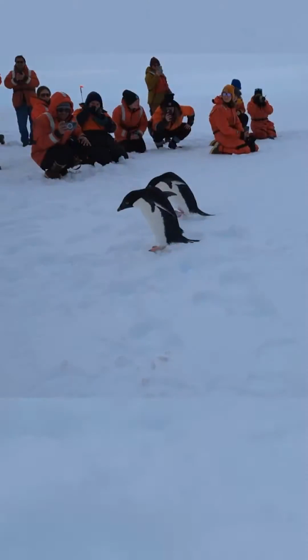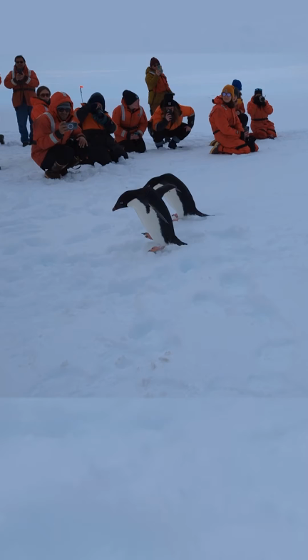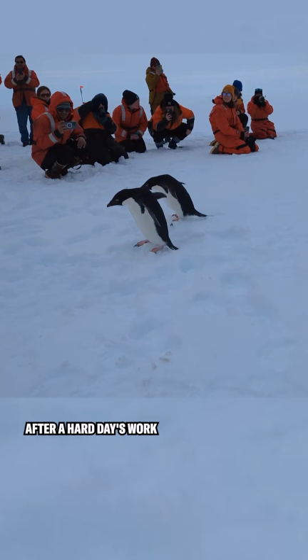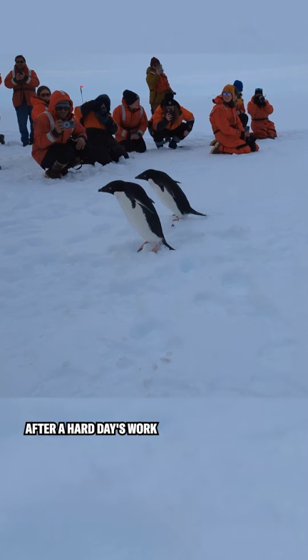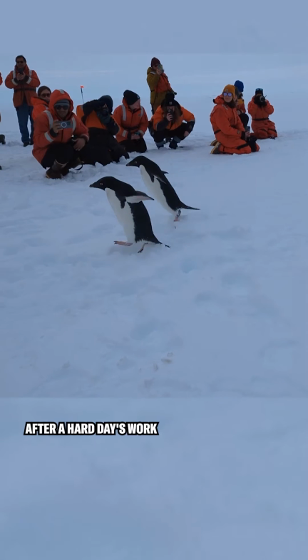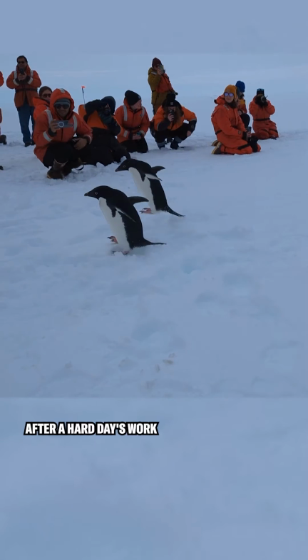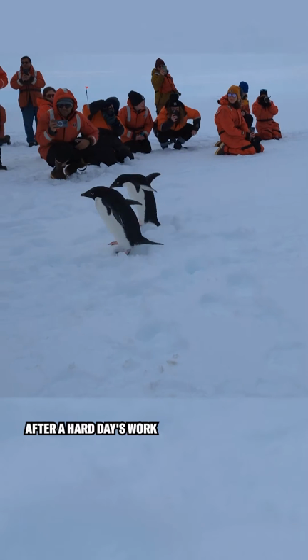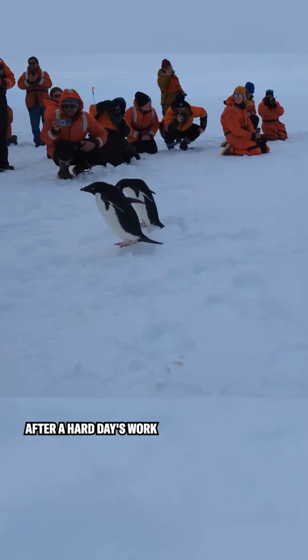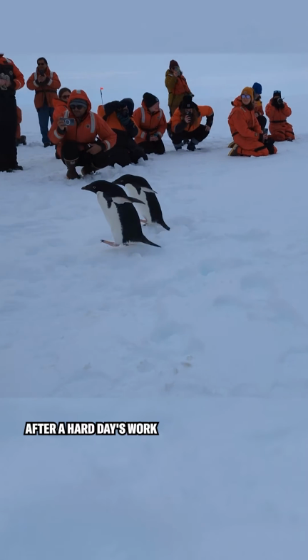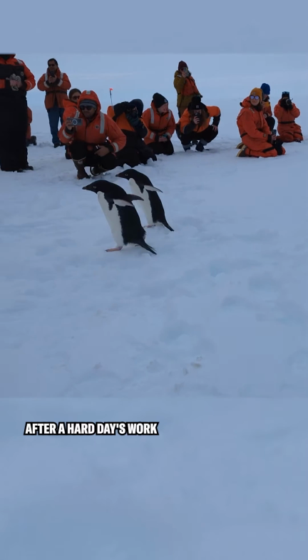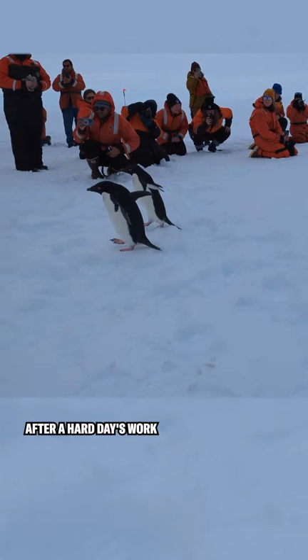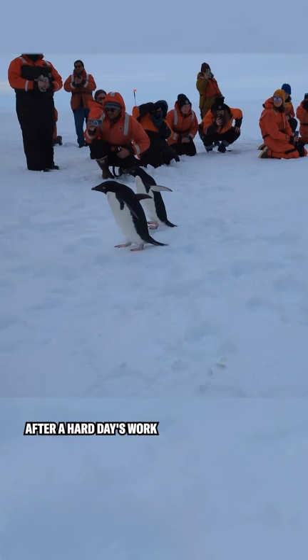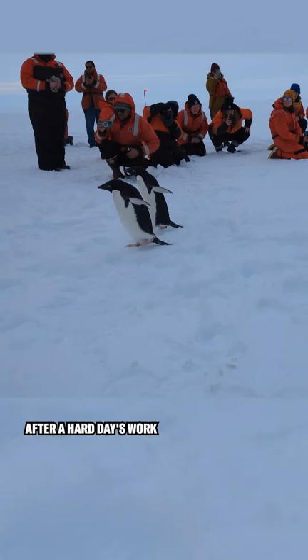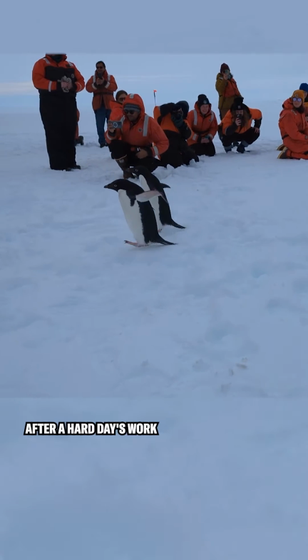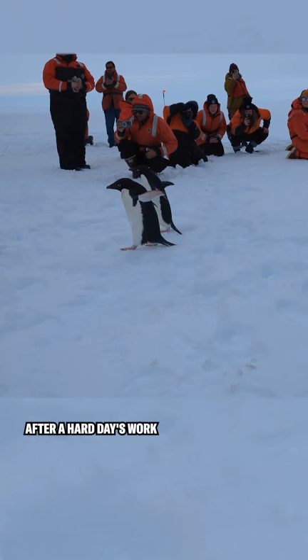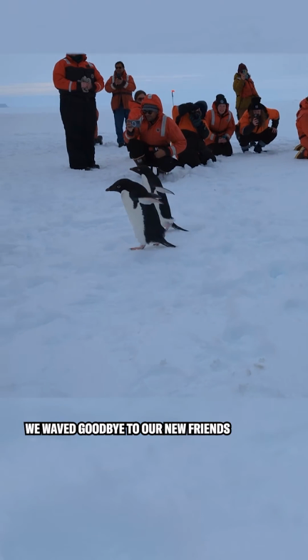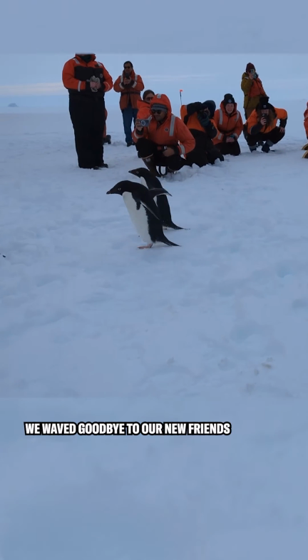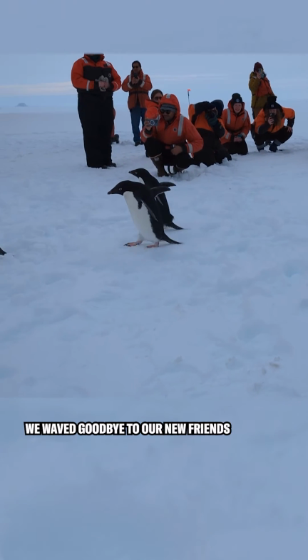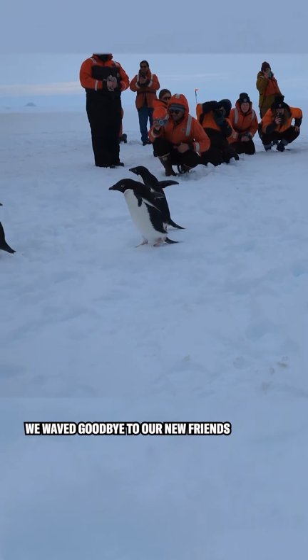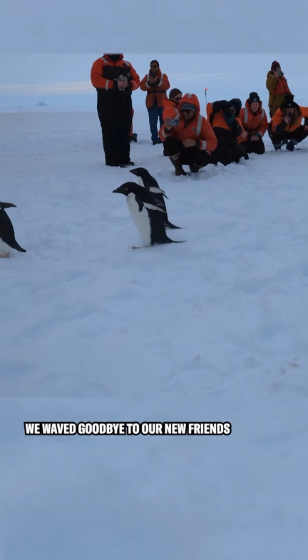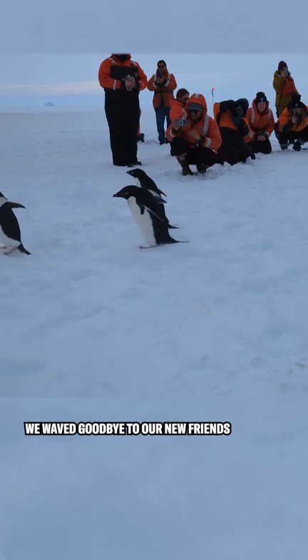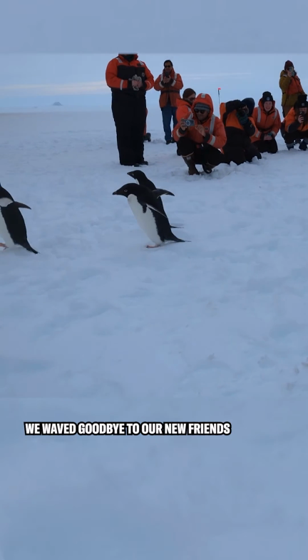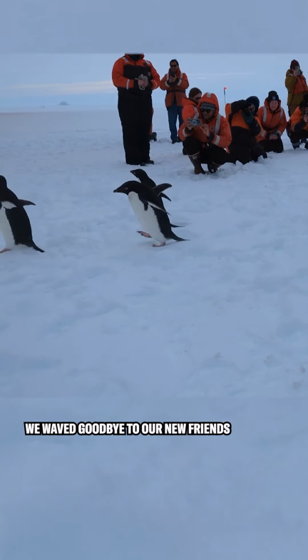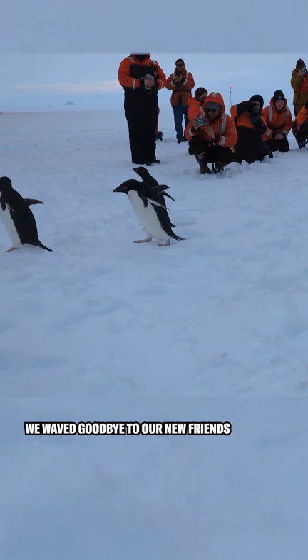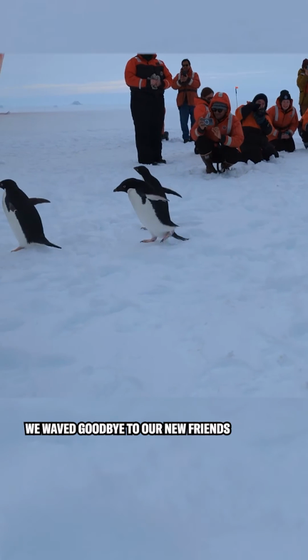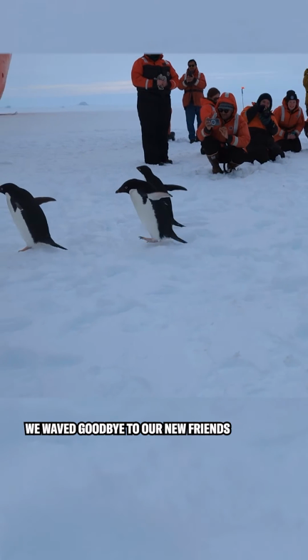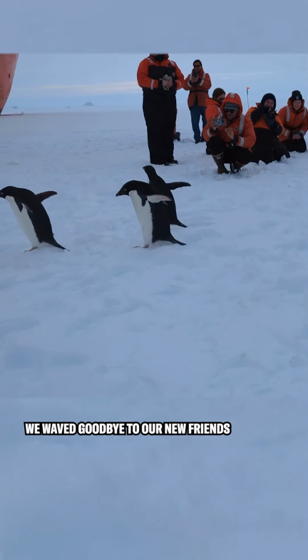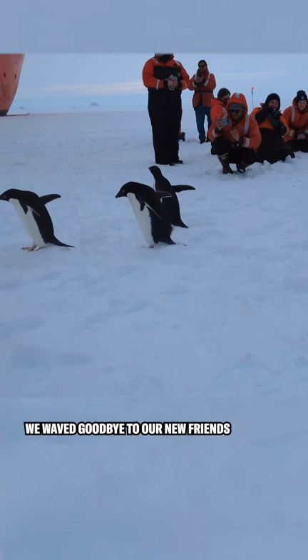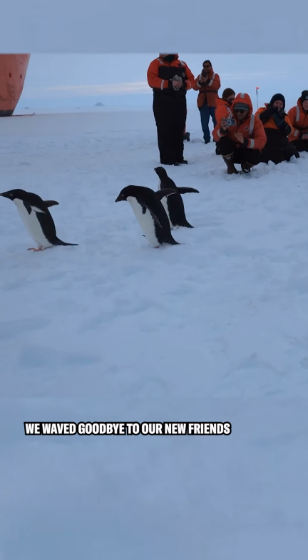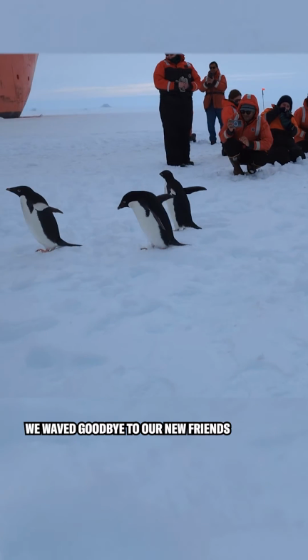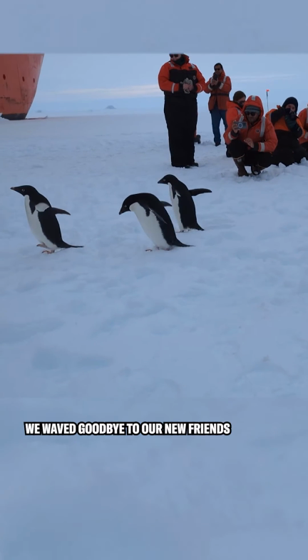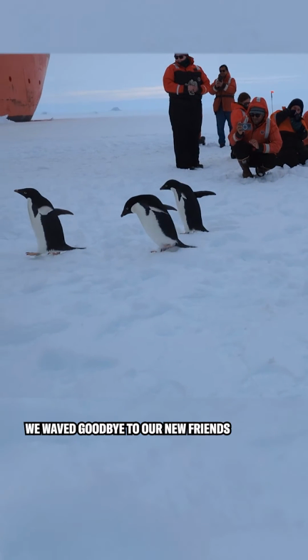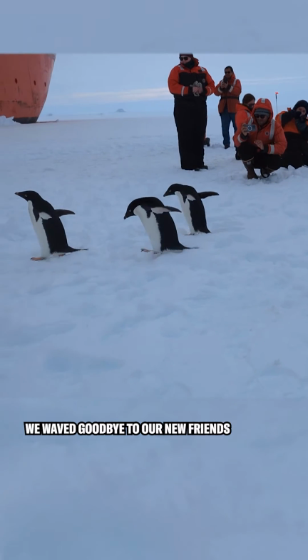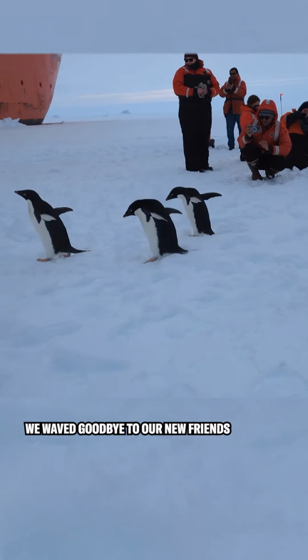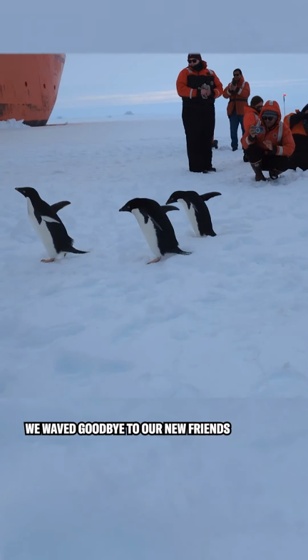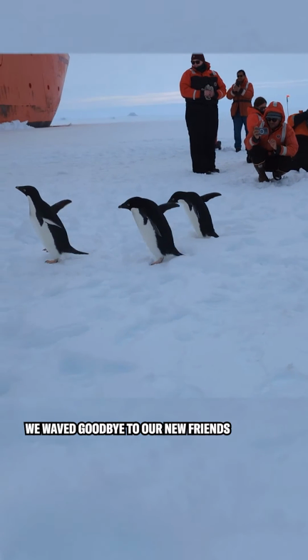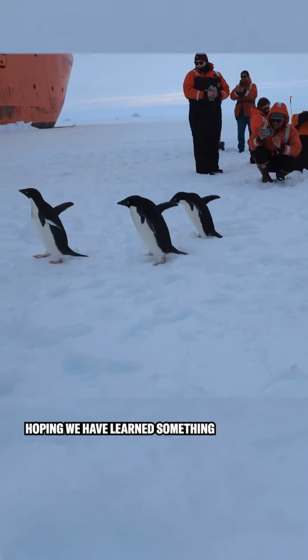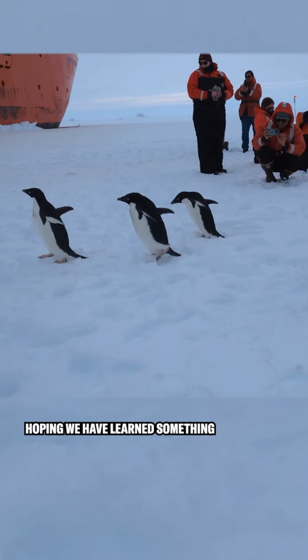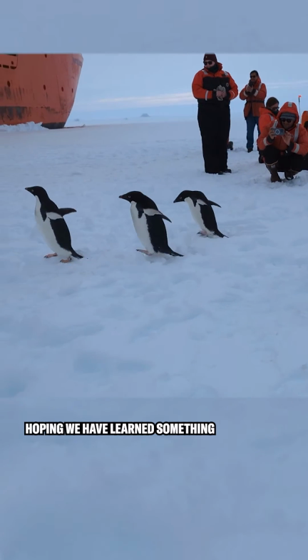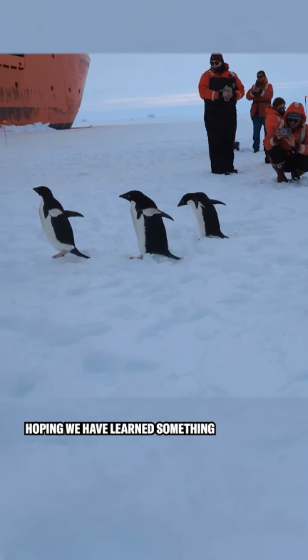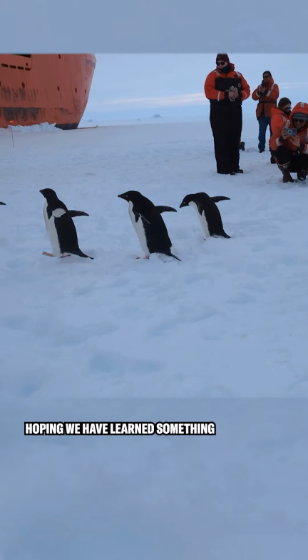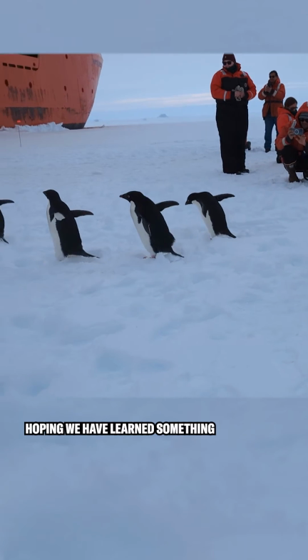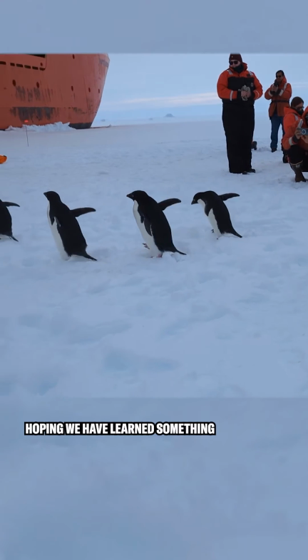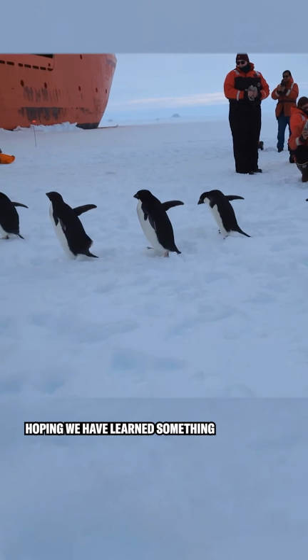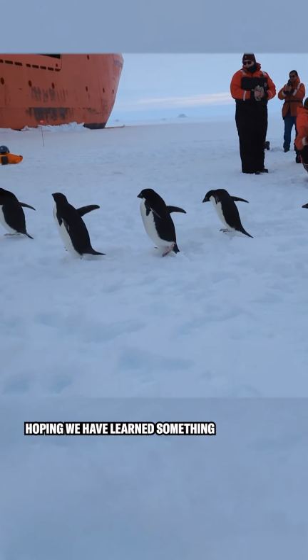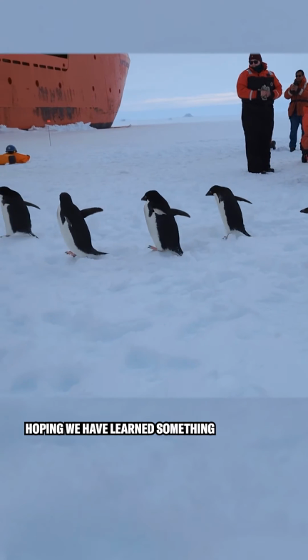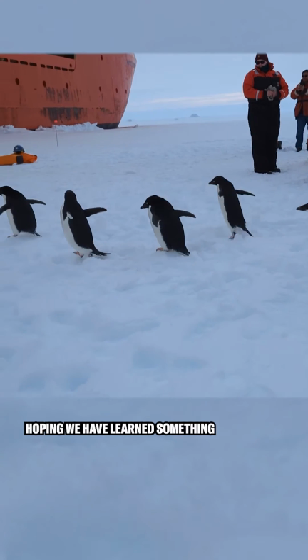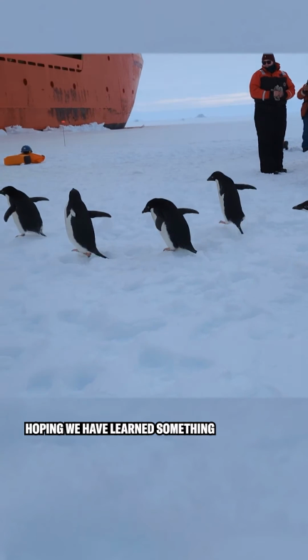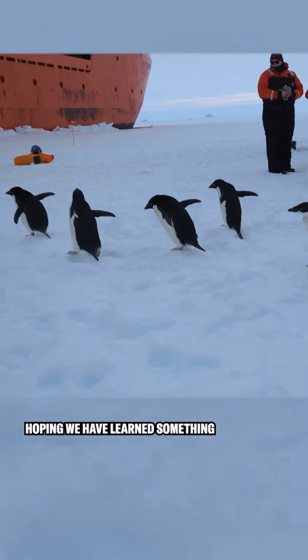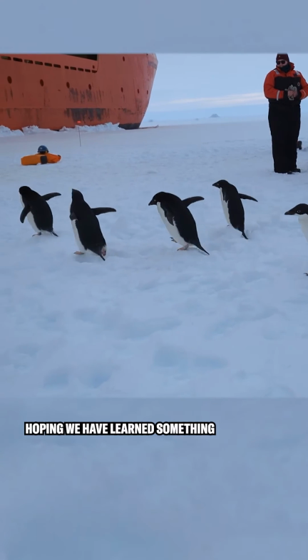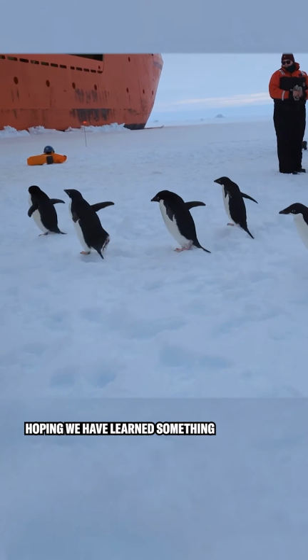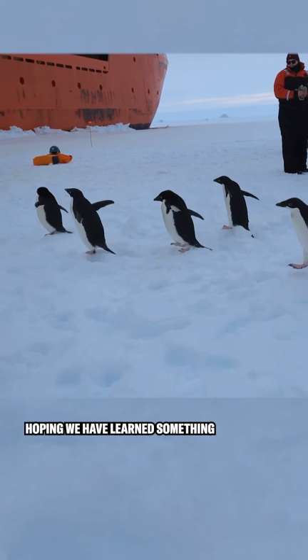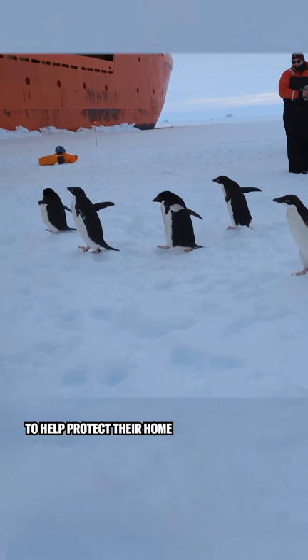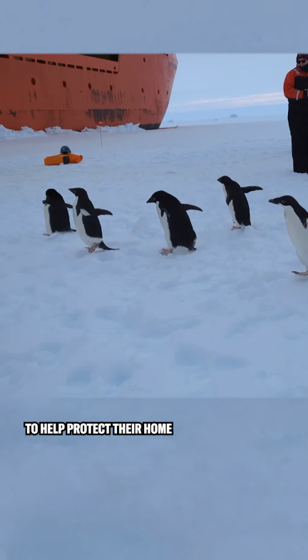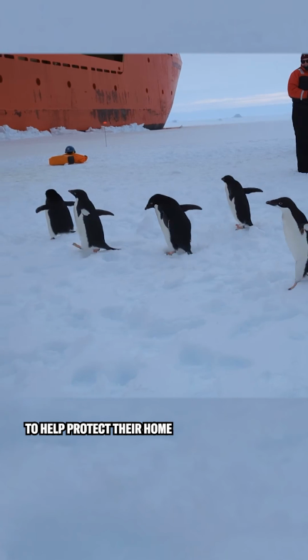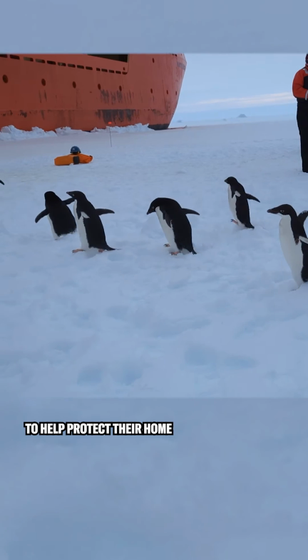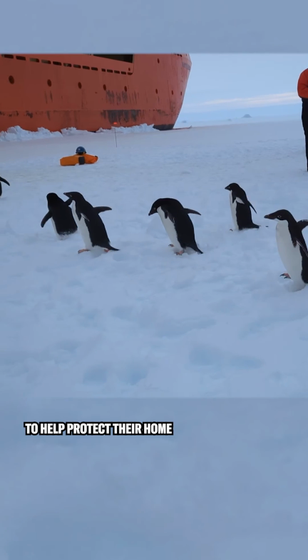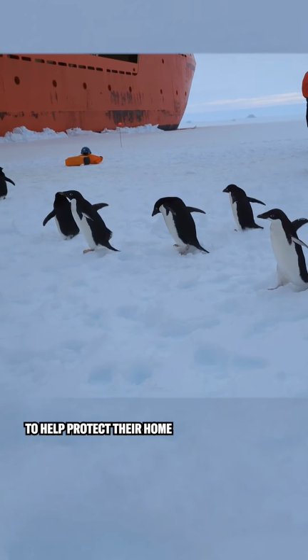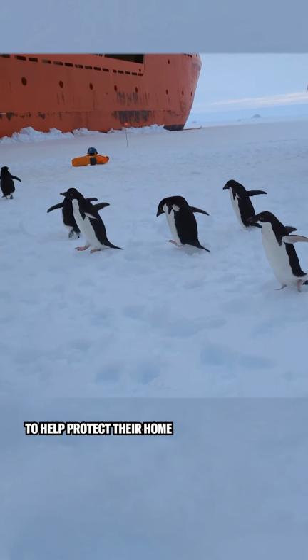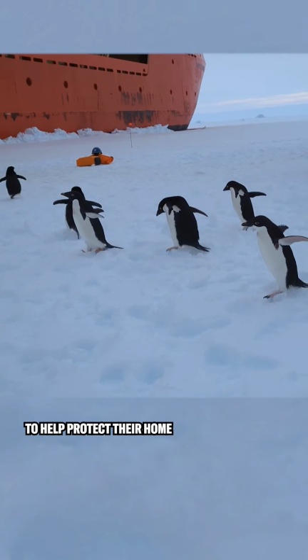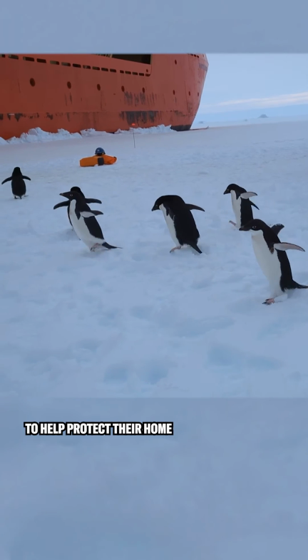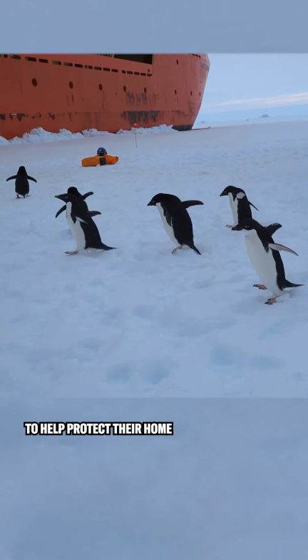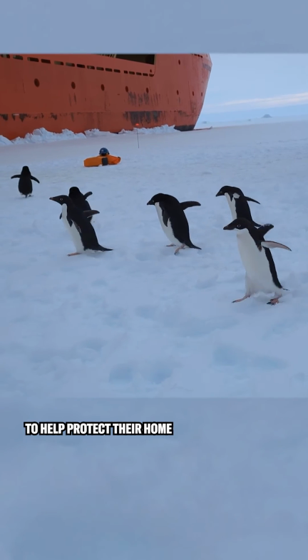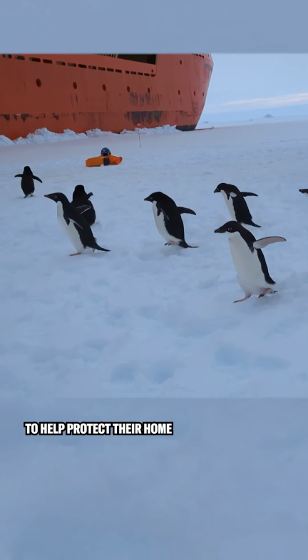After a hard day's work, we waved goodbye to our new friends, hoping we have learned something to help protect their home.